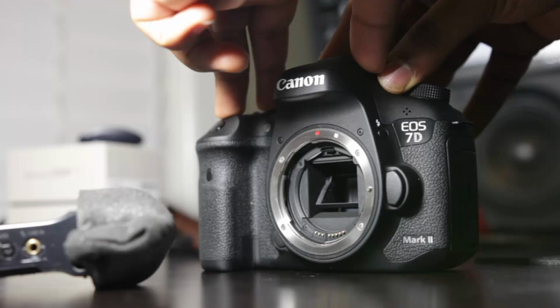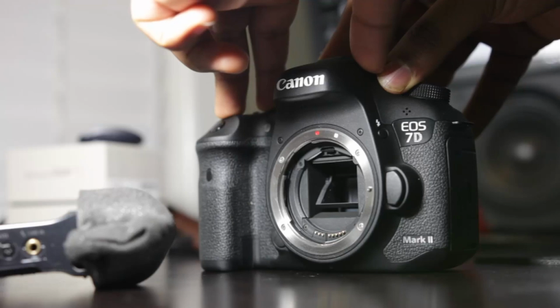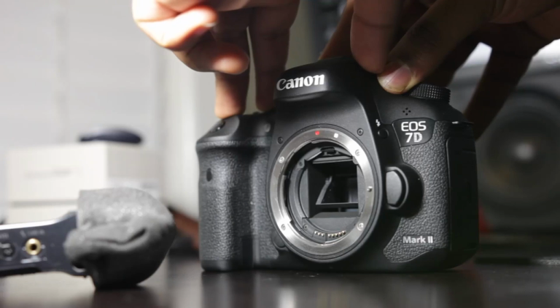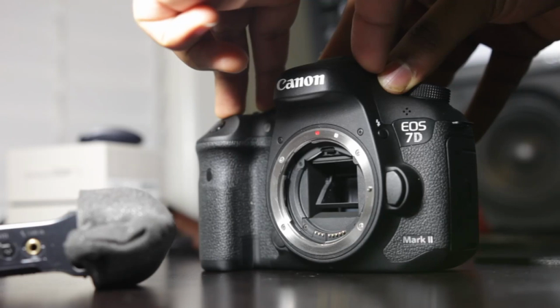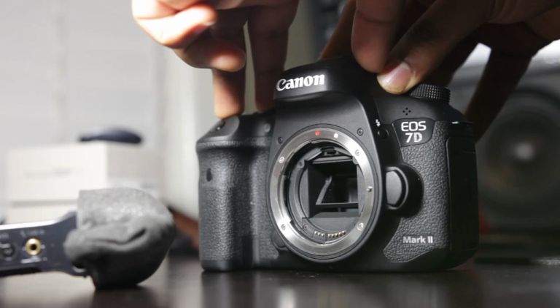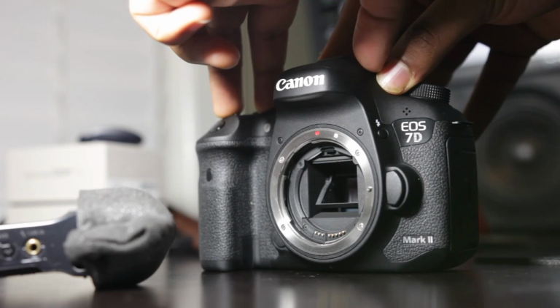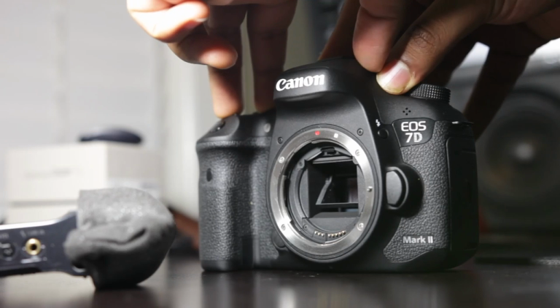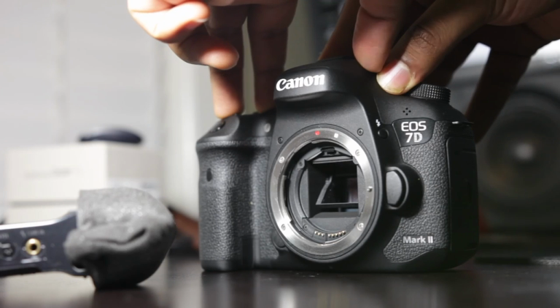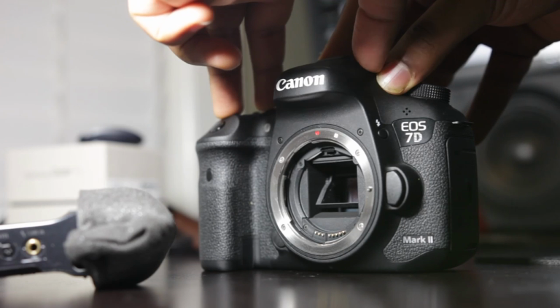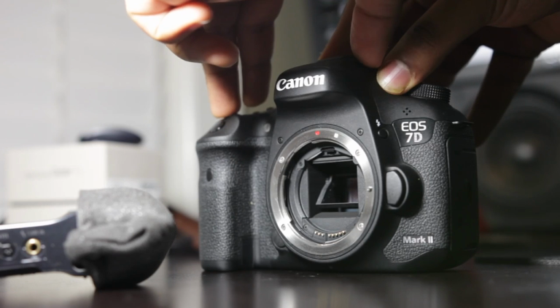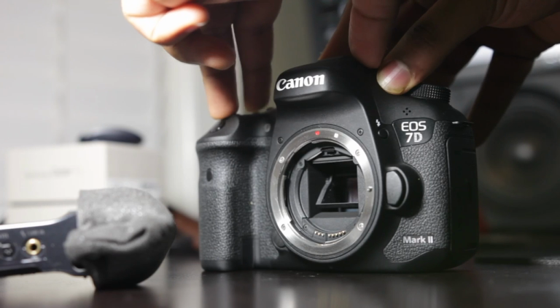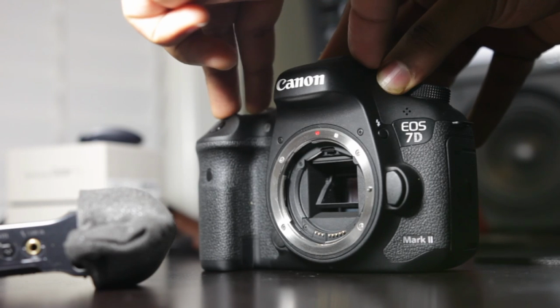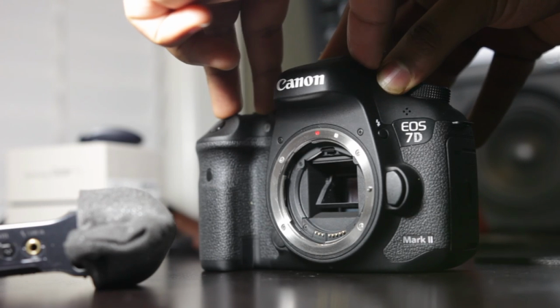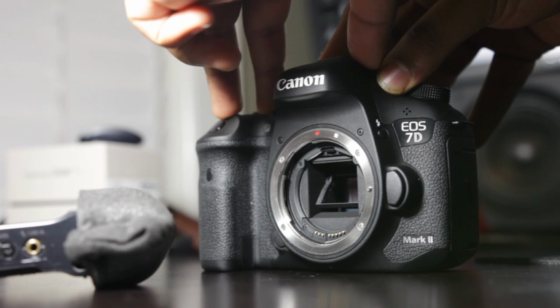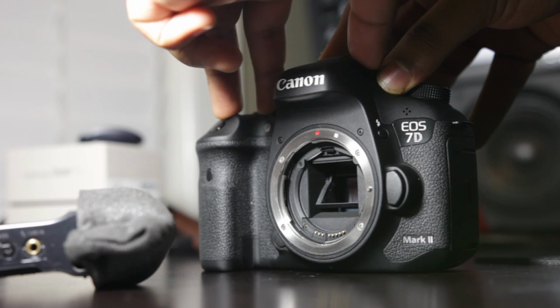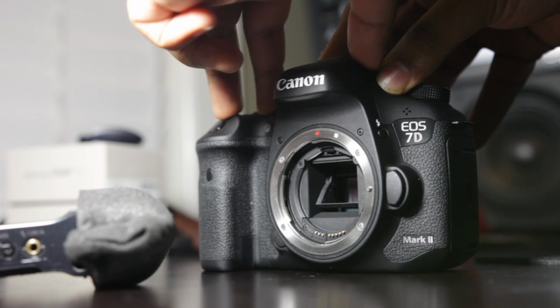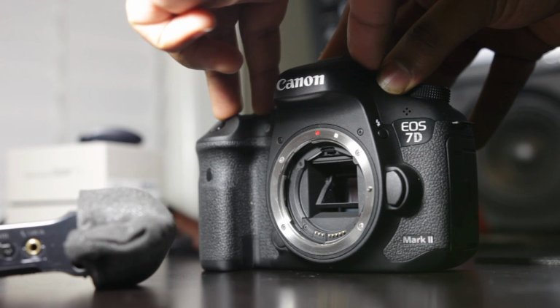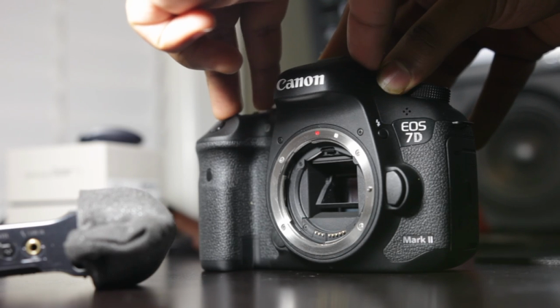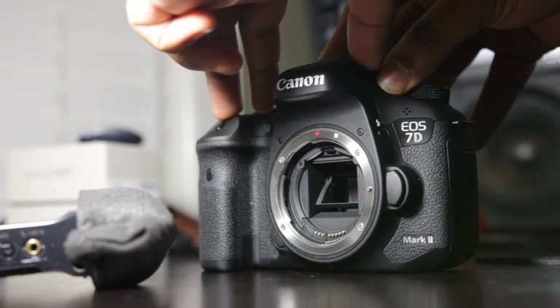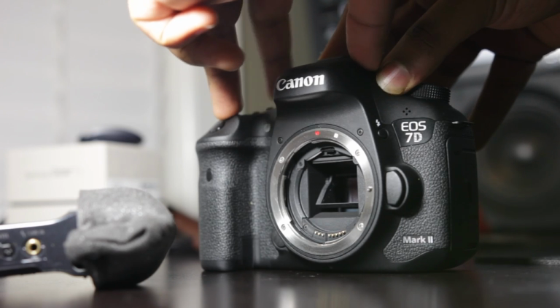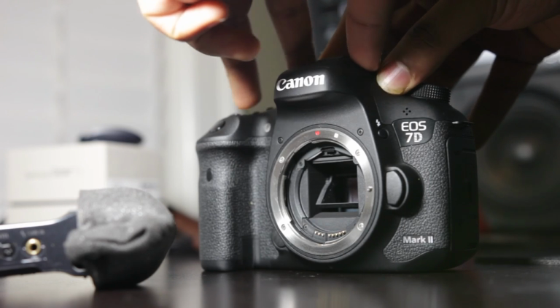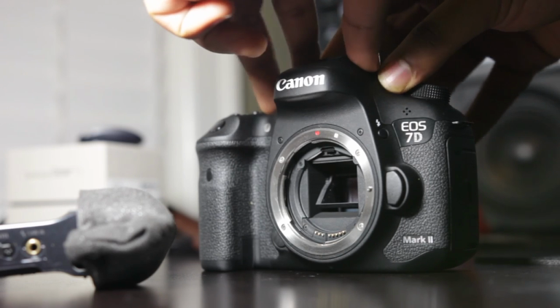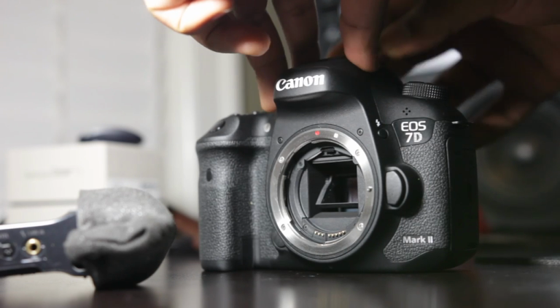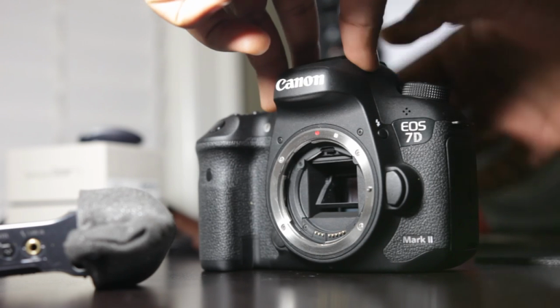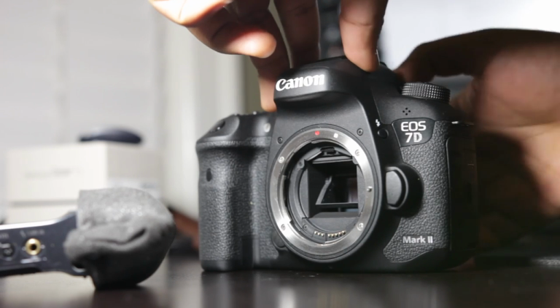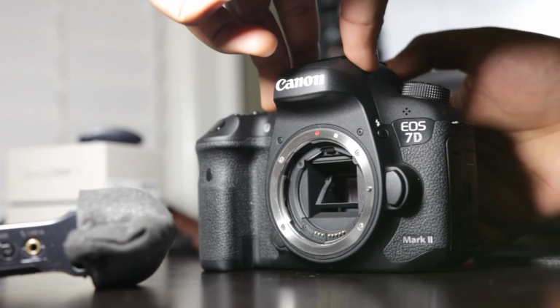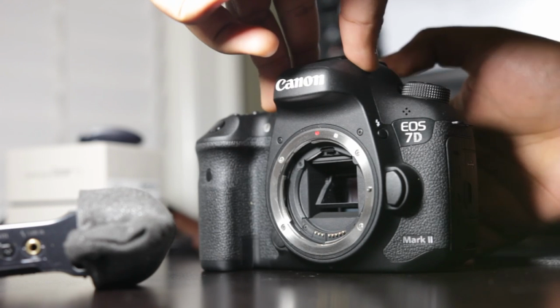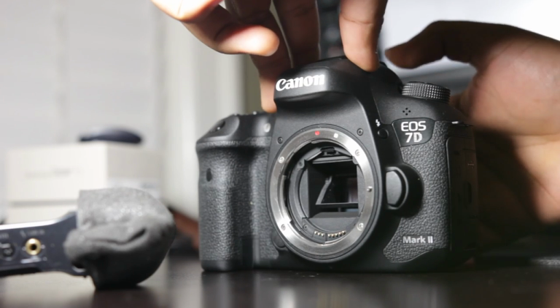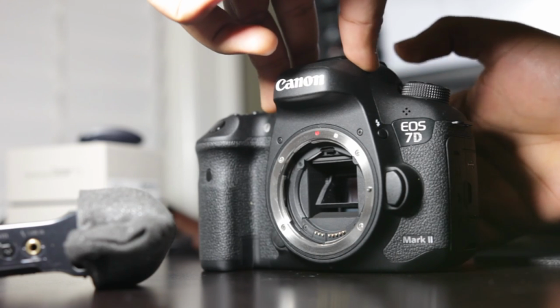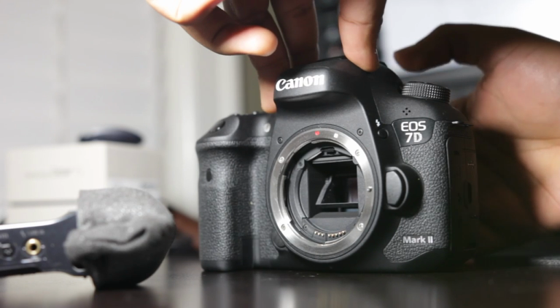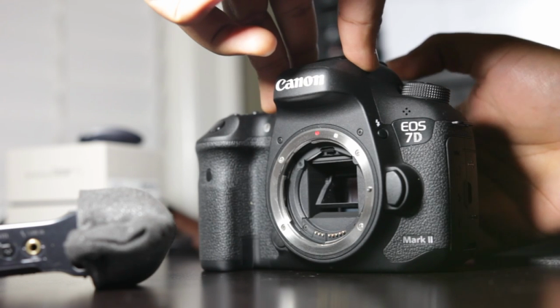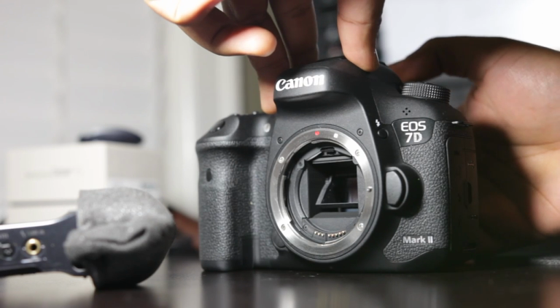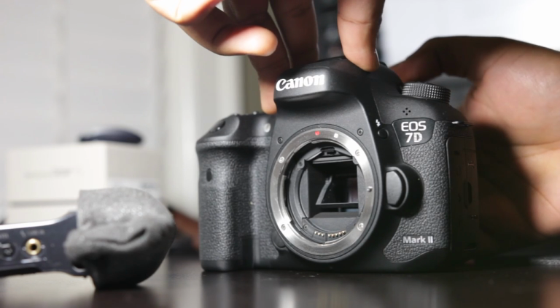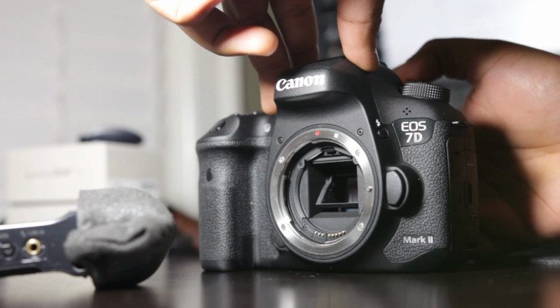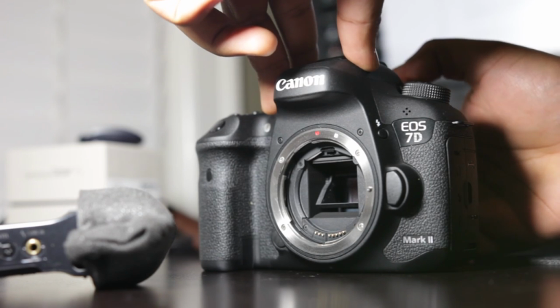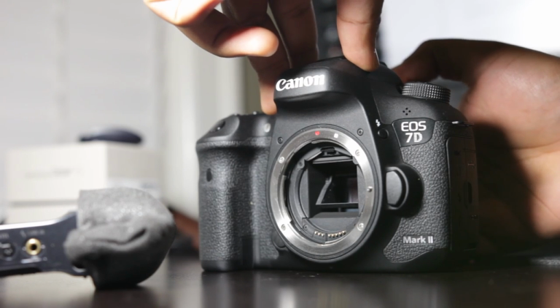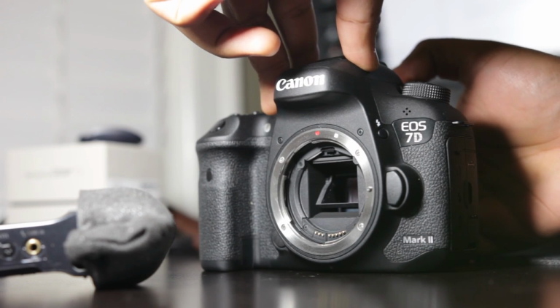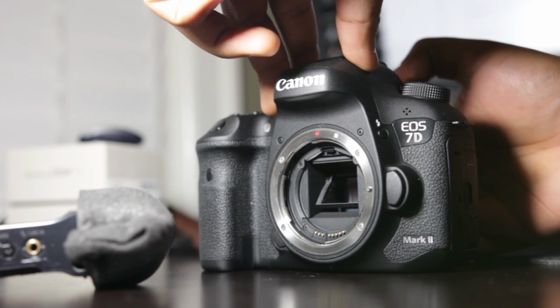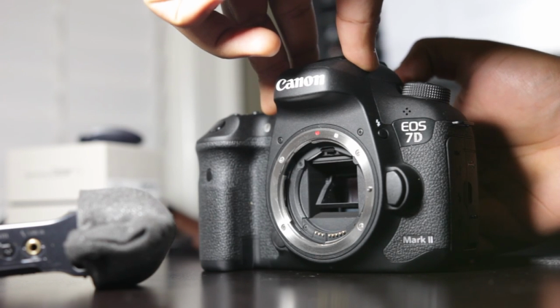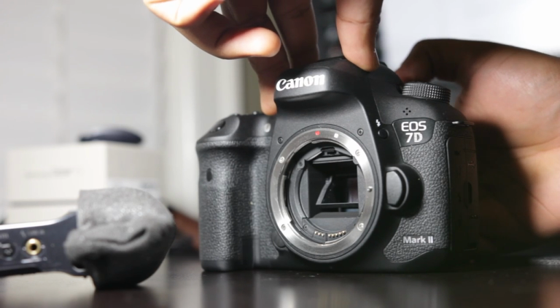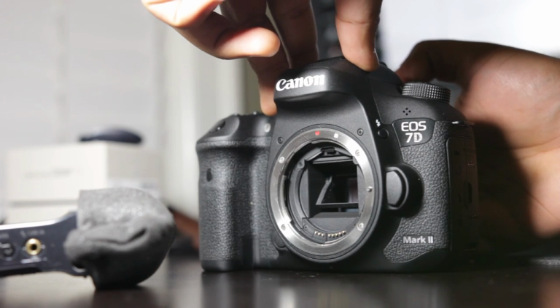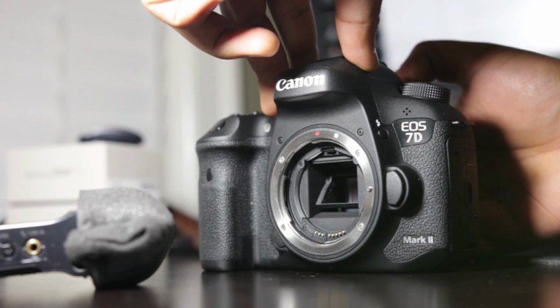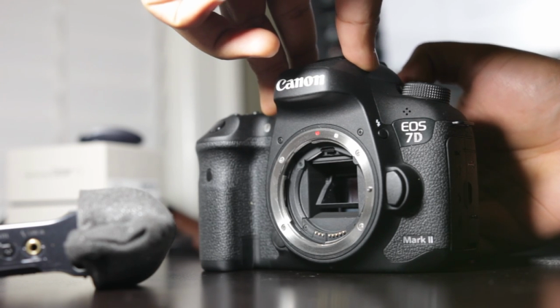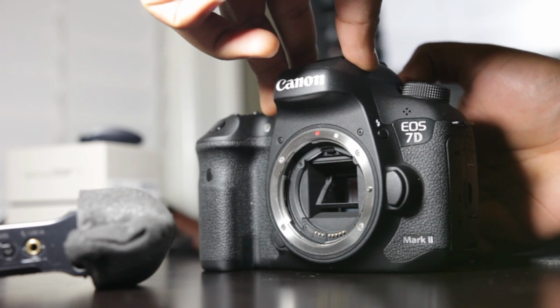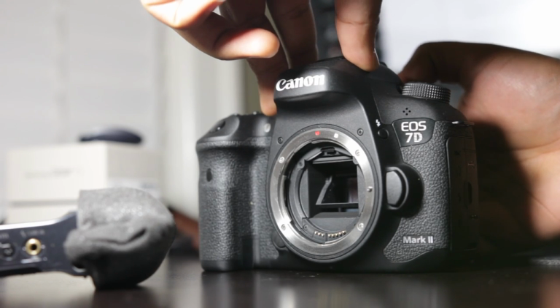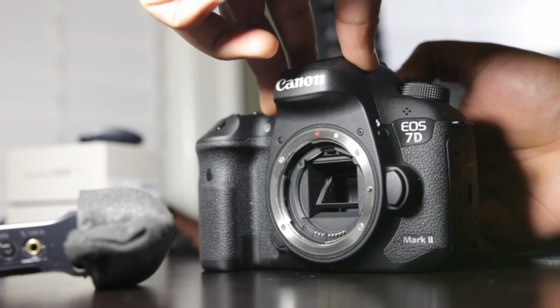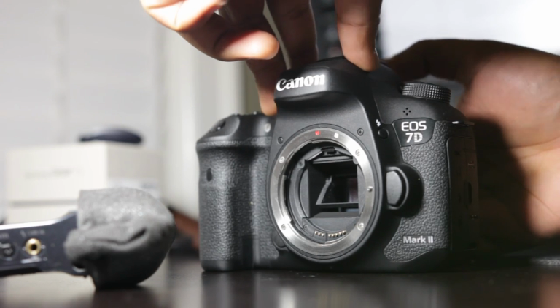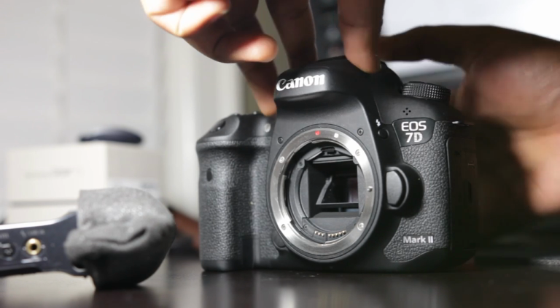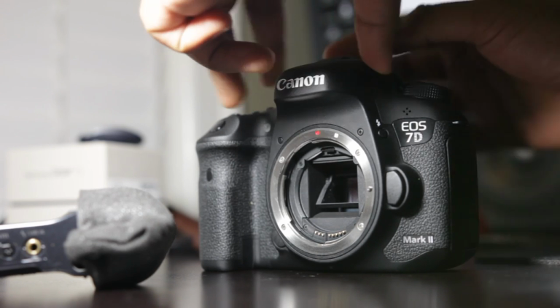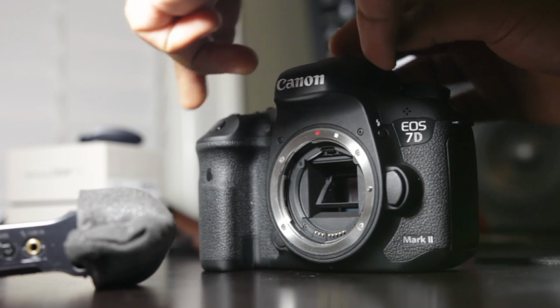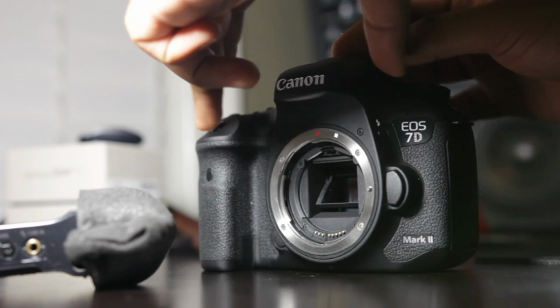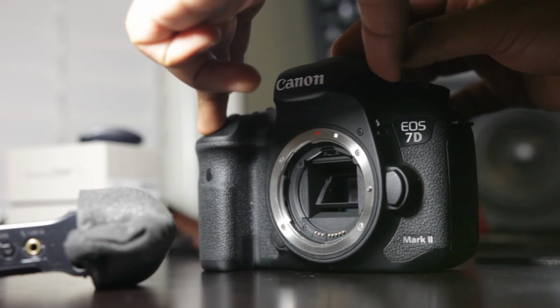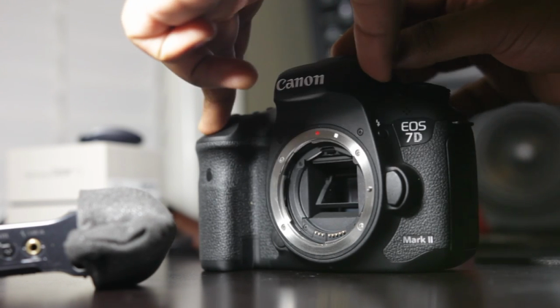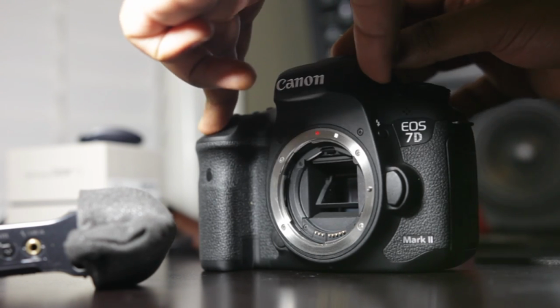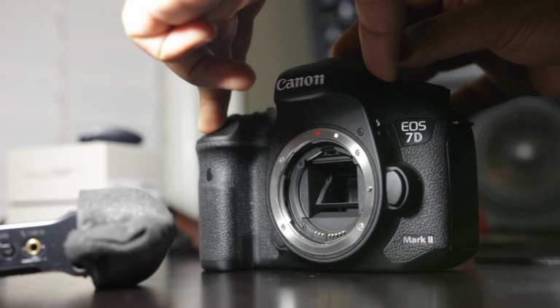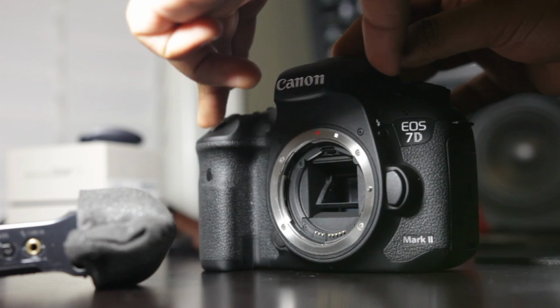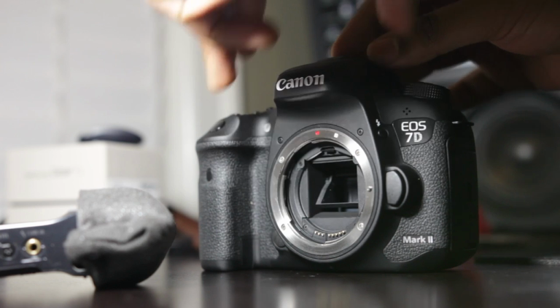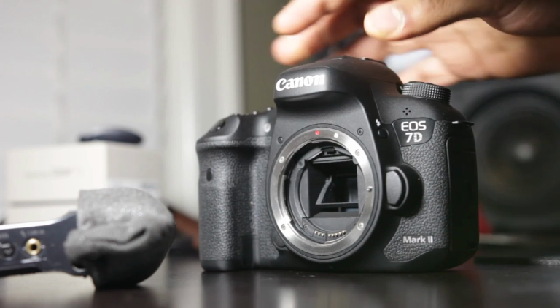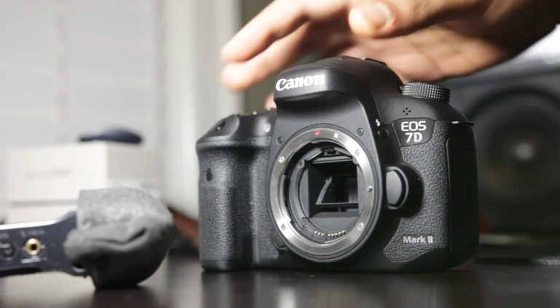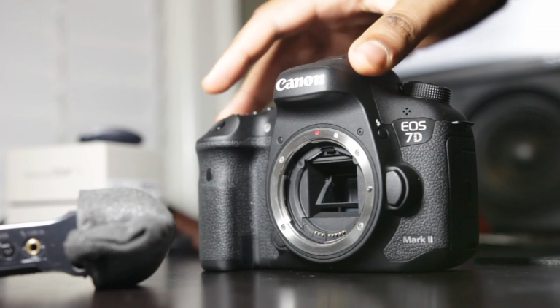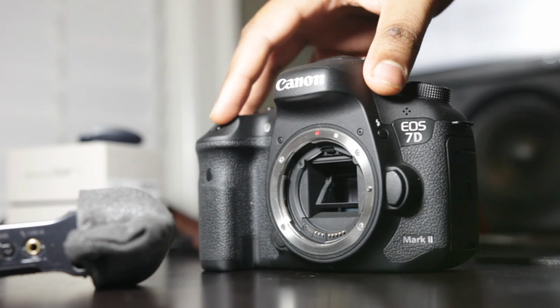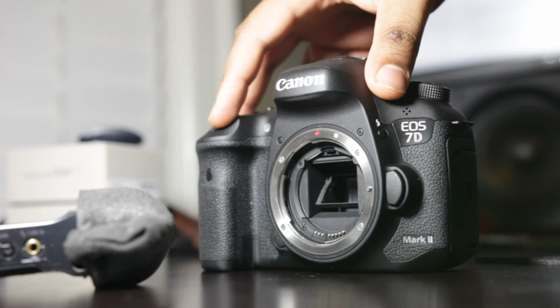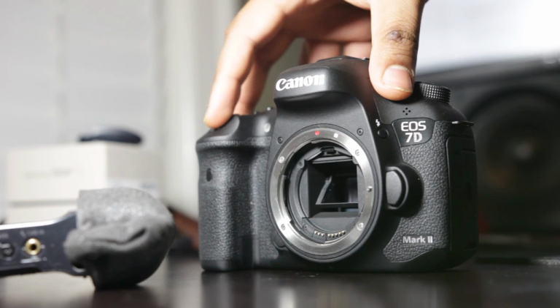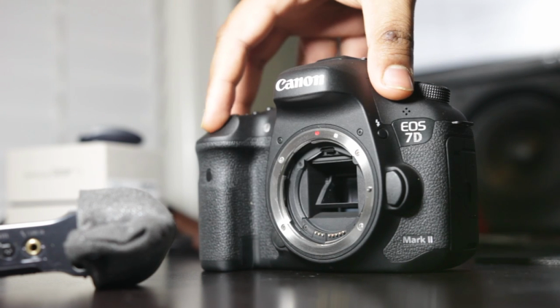Now we're going to take a brief moment to actually compare the silent shooting modes on these two cameras to see which one has the quieter shutter sound.